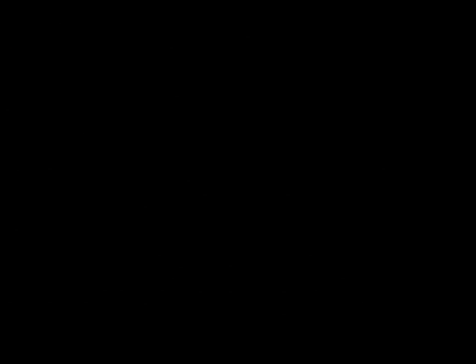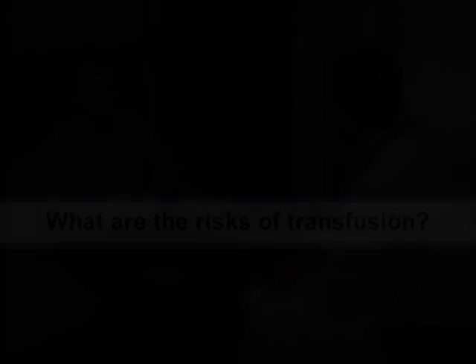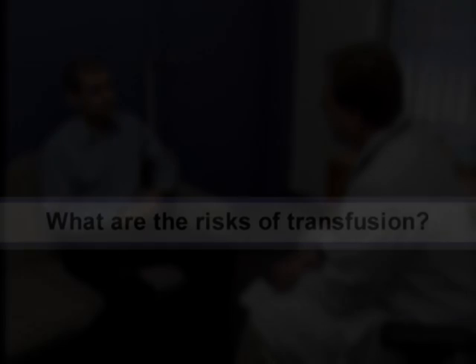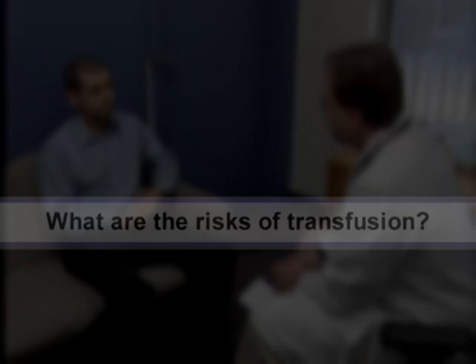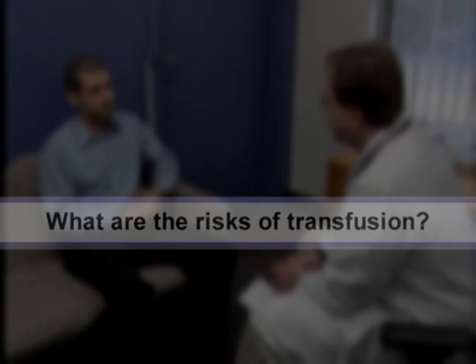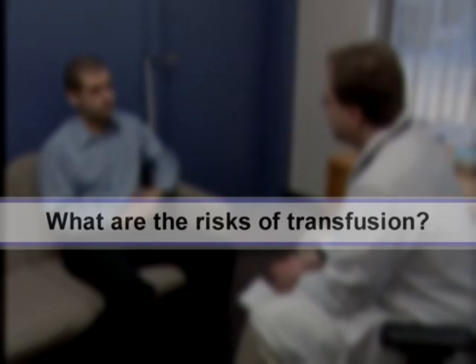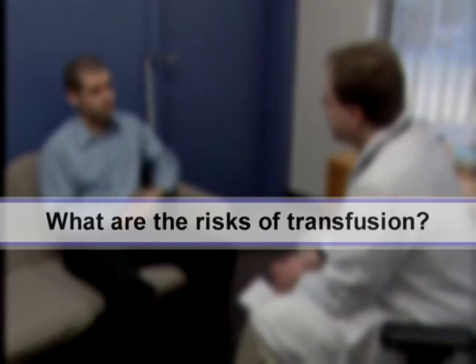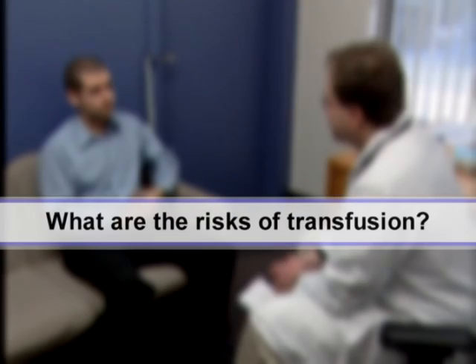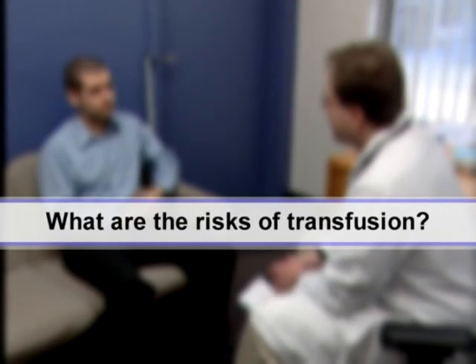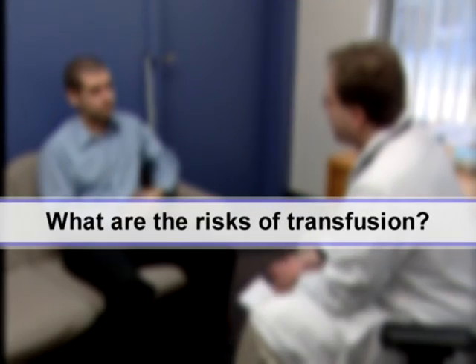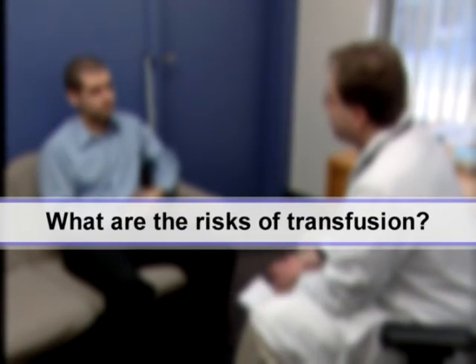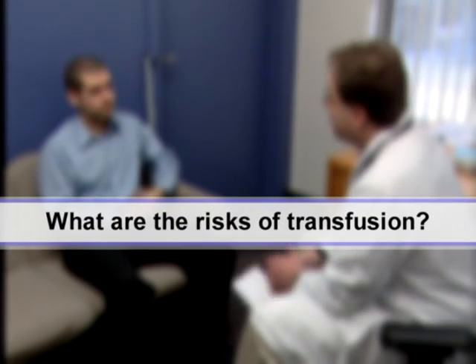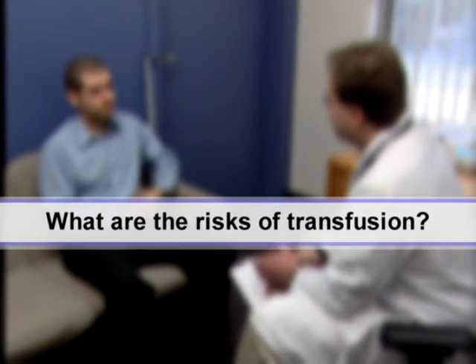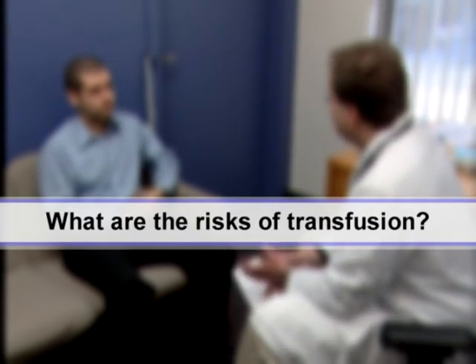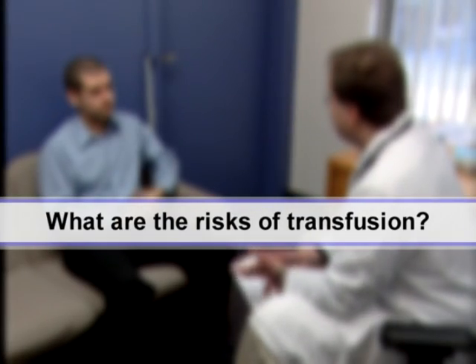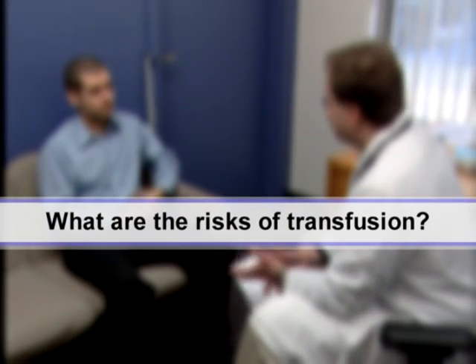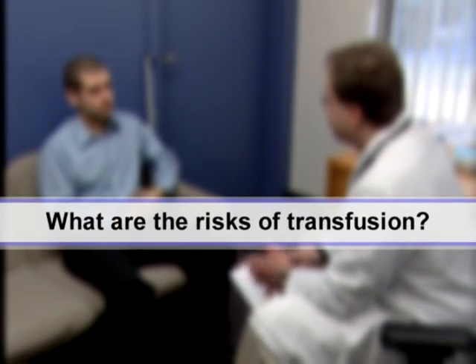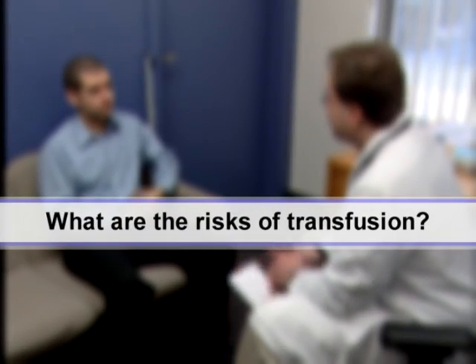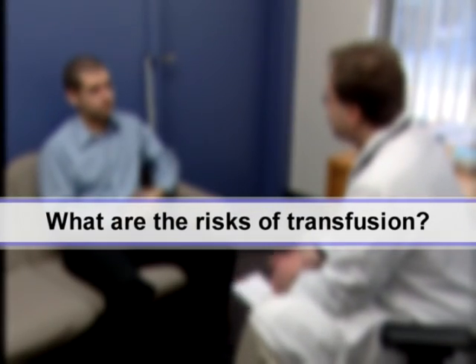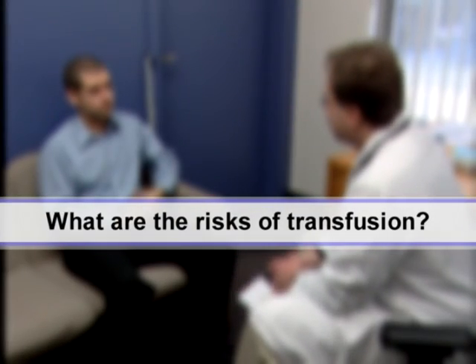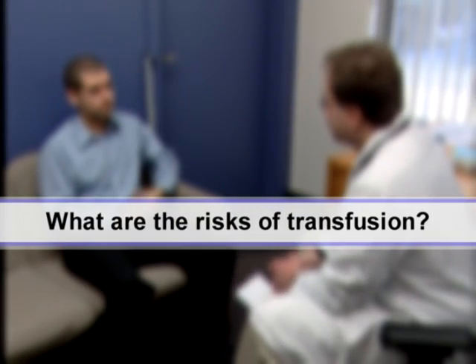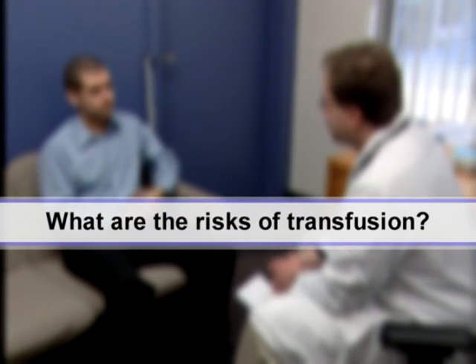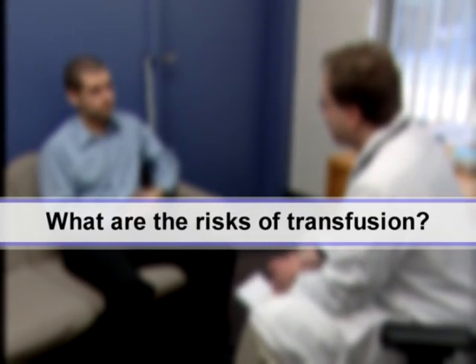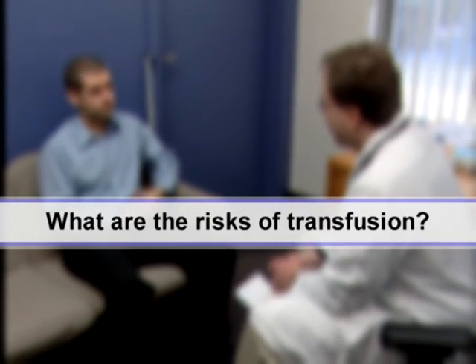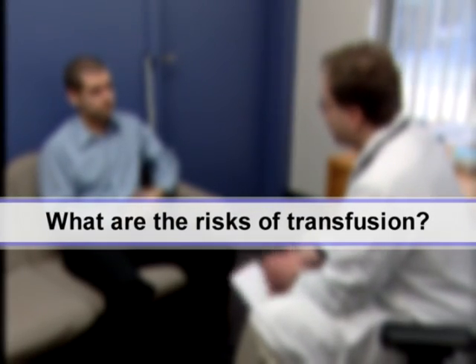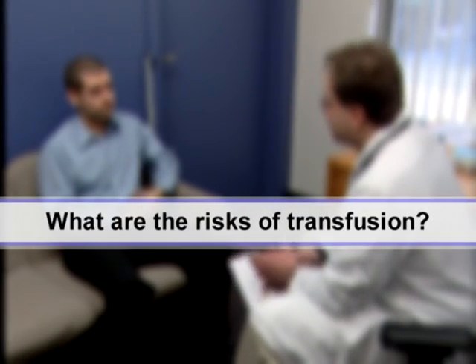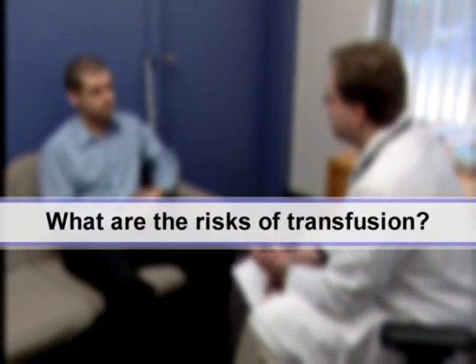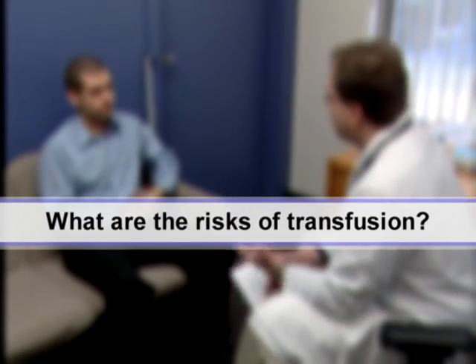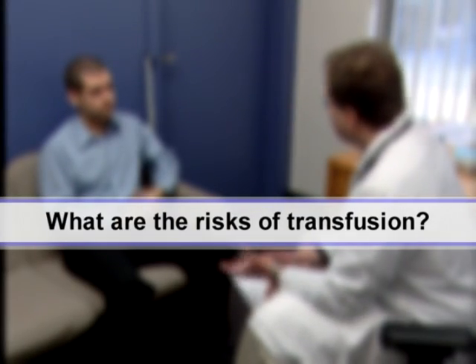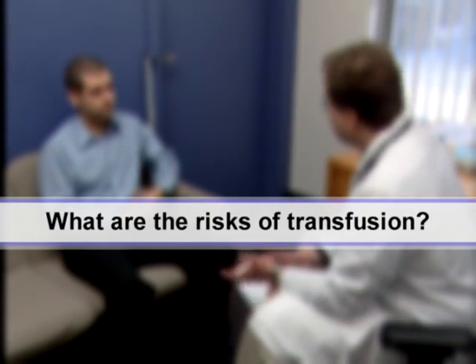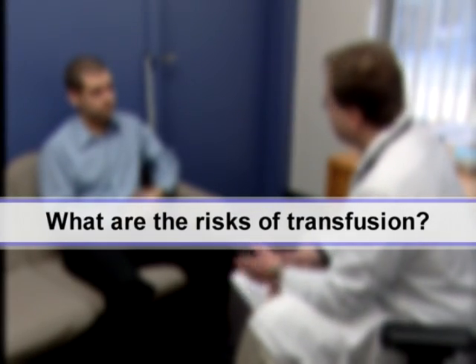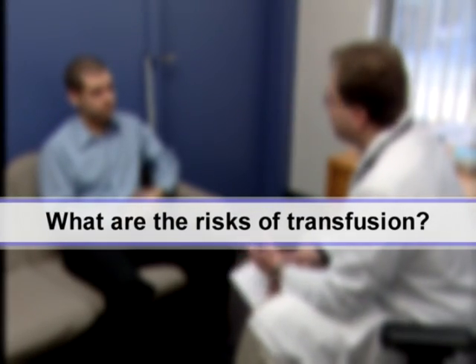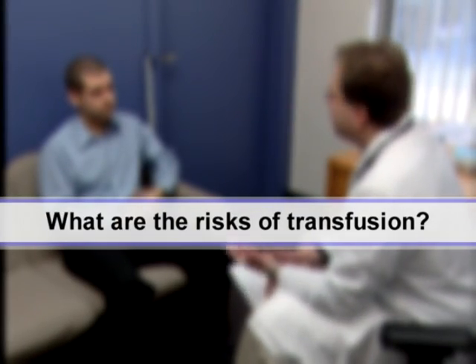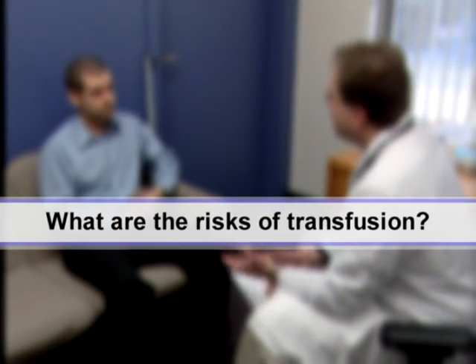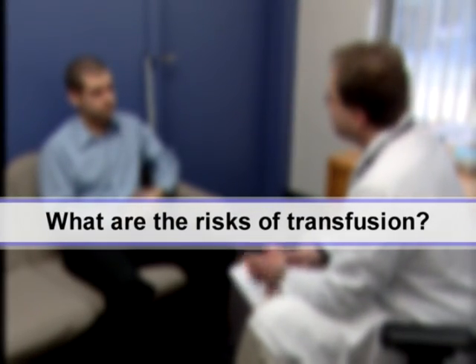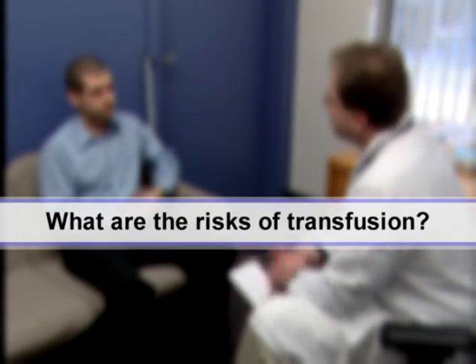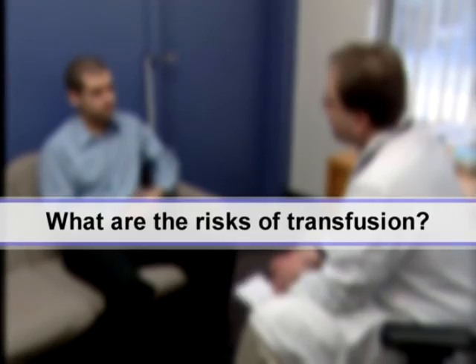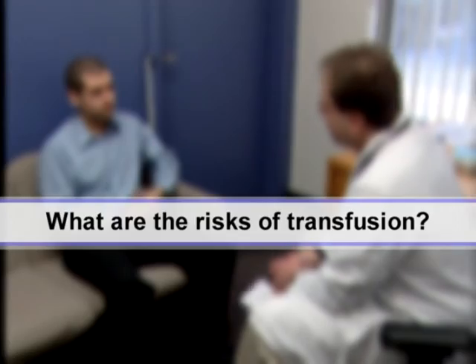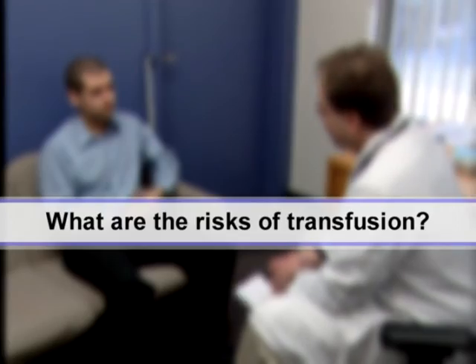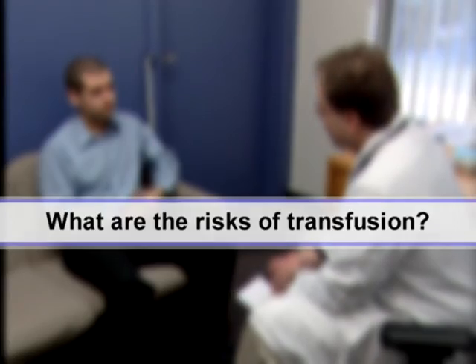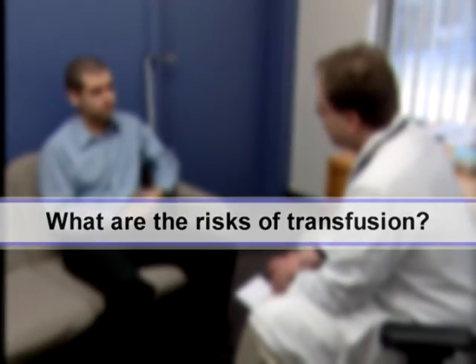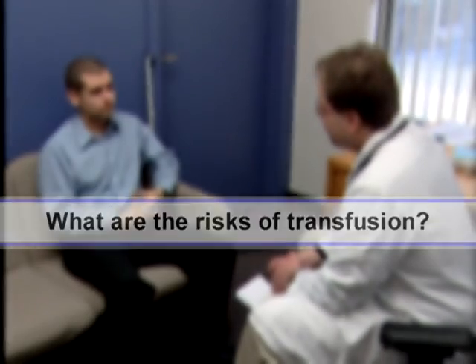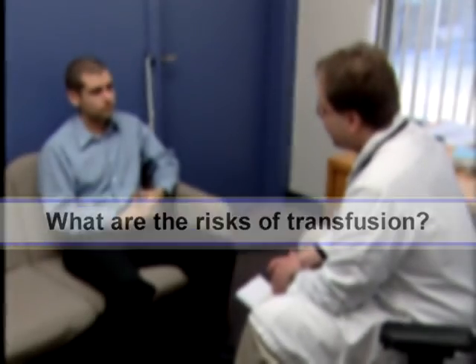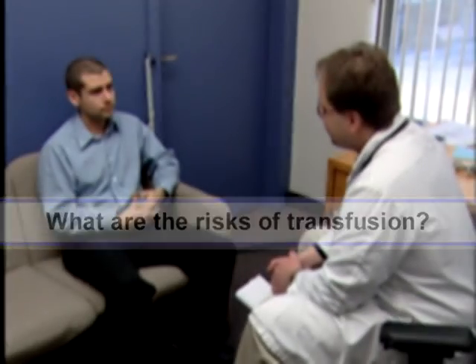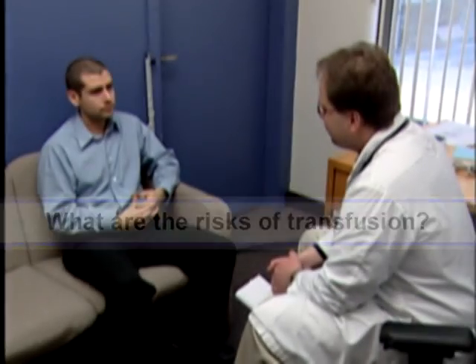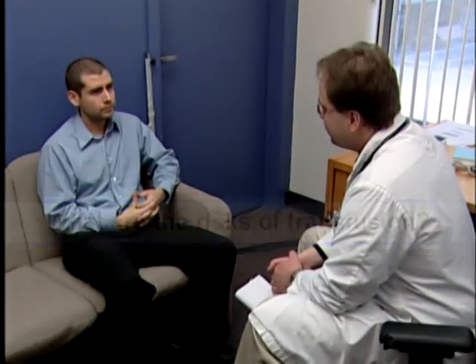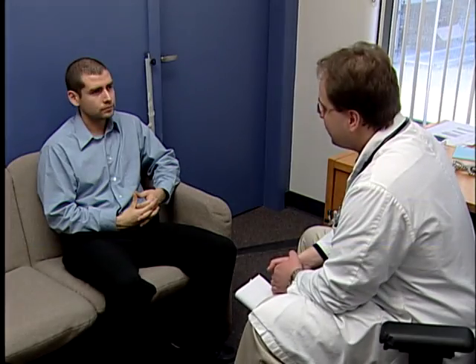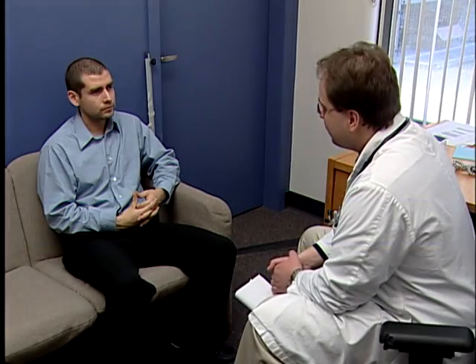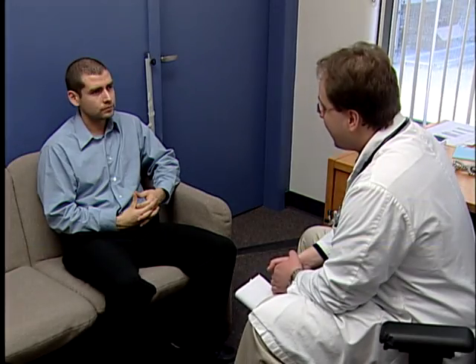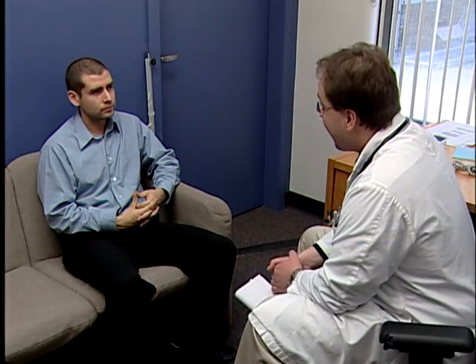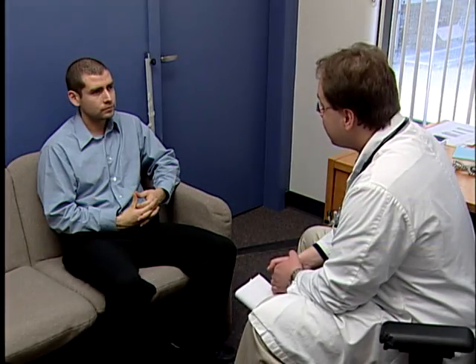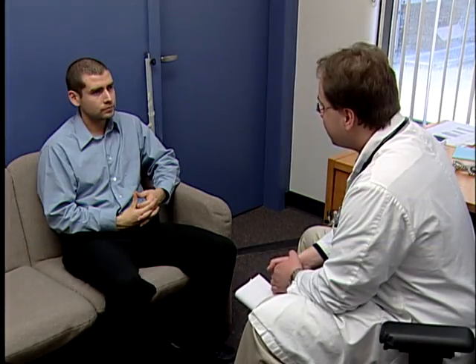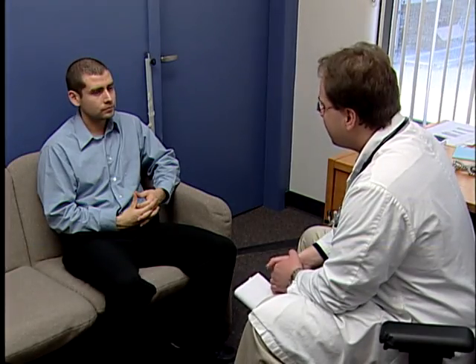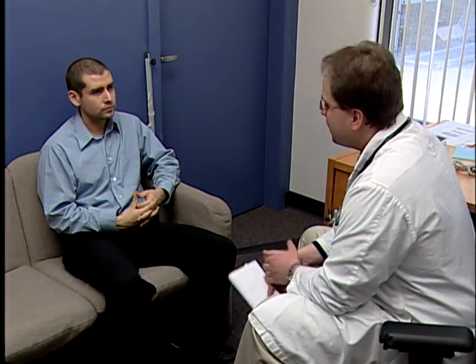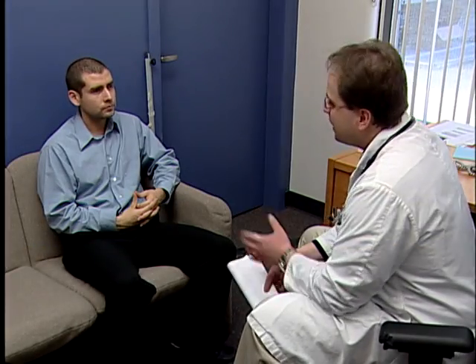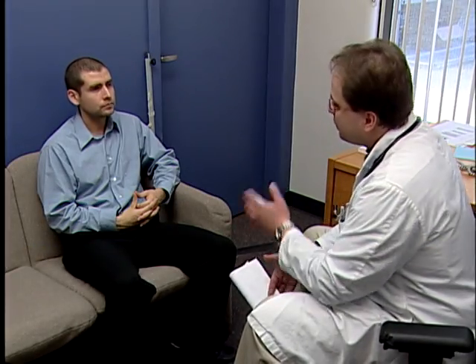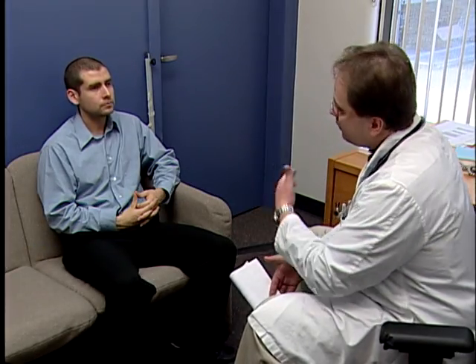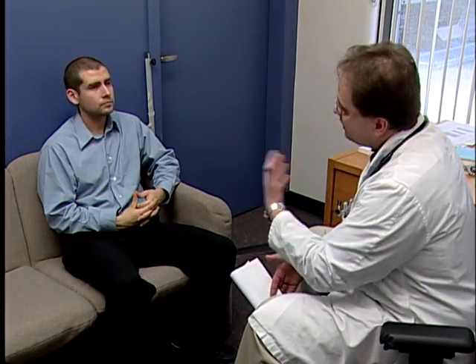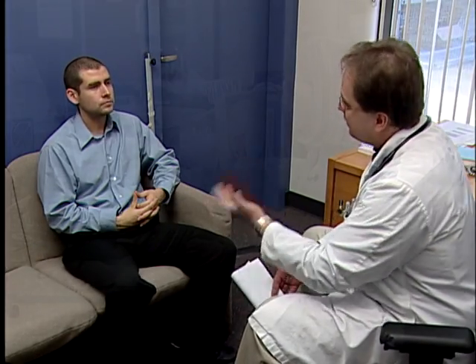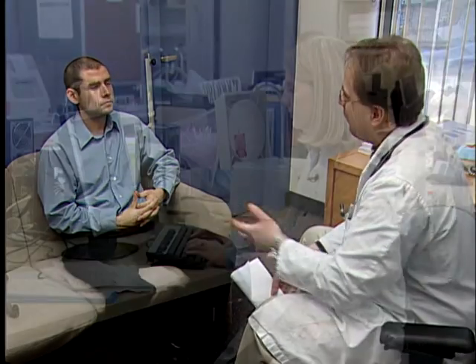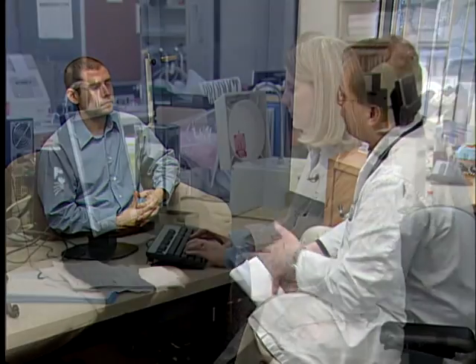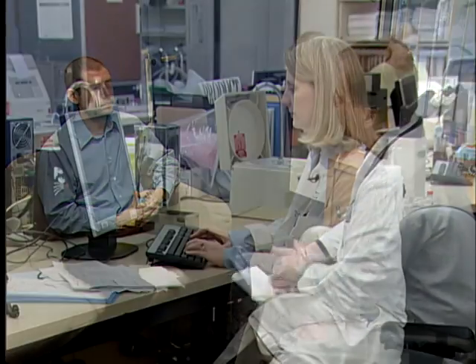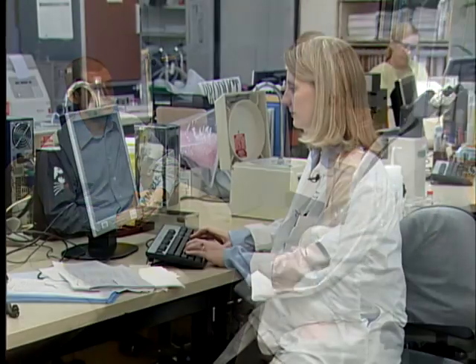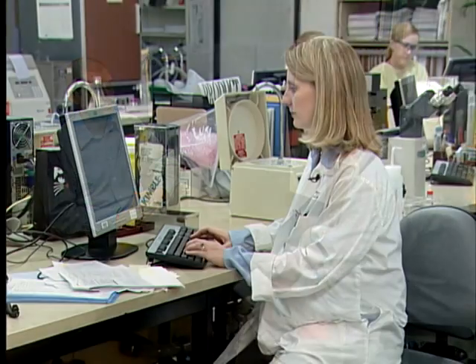Whenever there is a fever — and a fever can be a sign of infection or some other type of transfusion reaction — that's why we did all those tests.